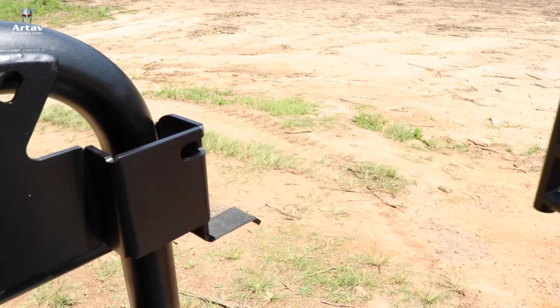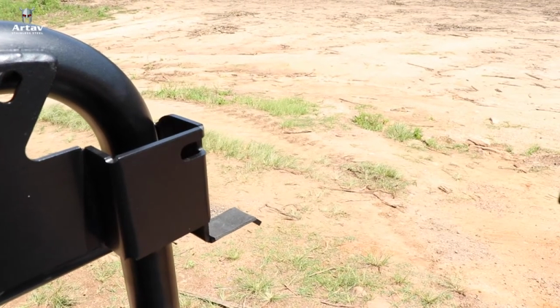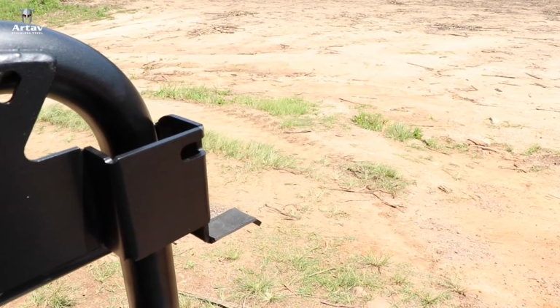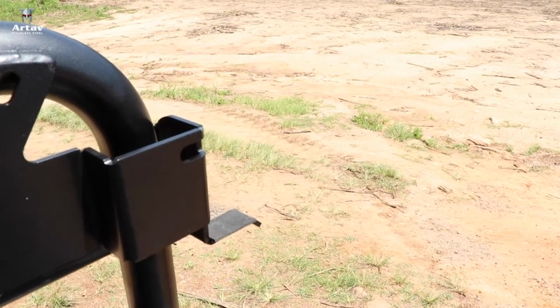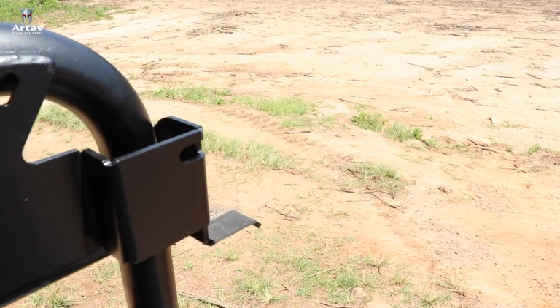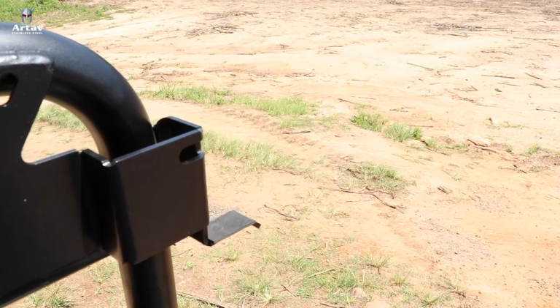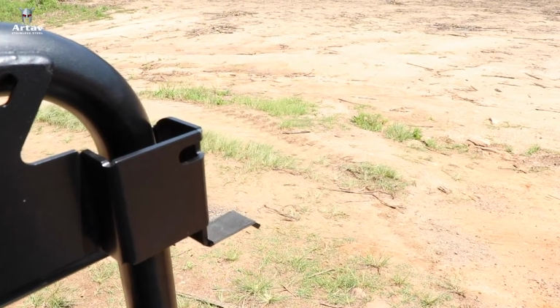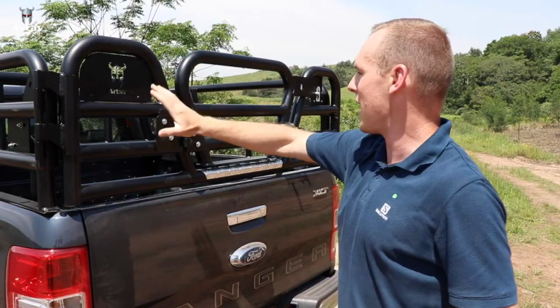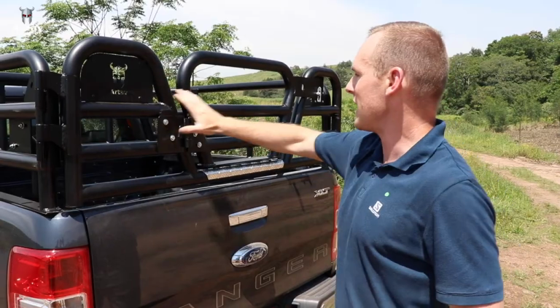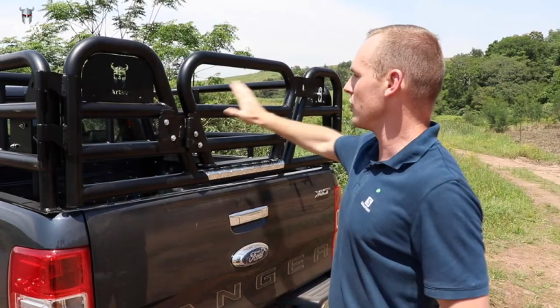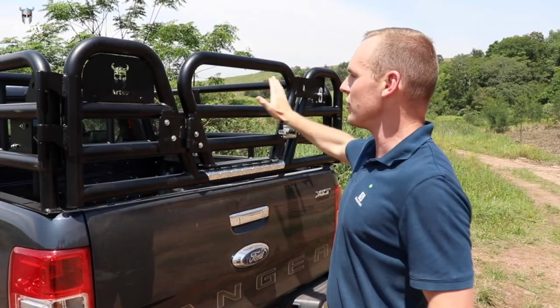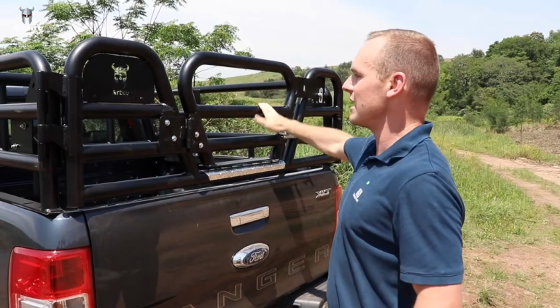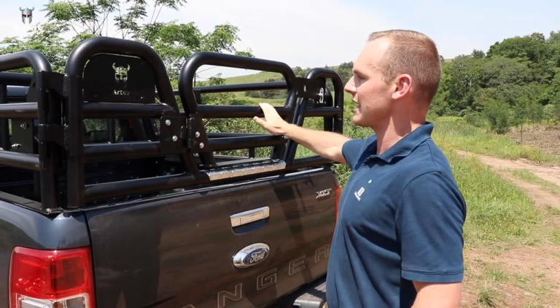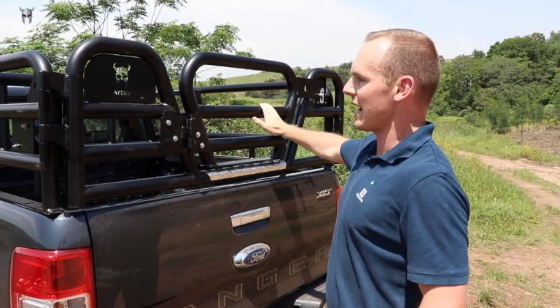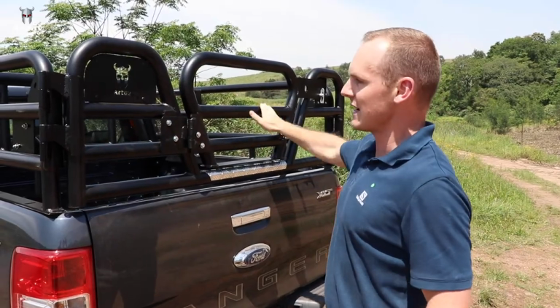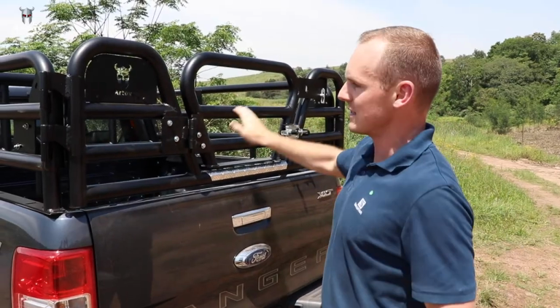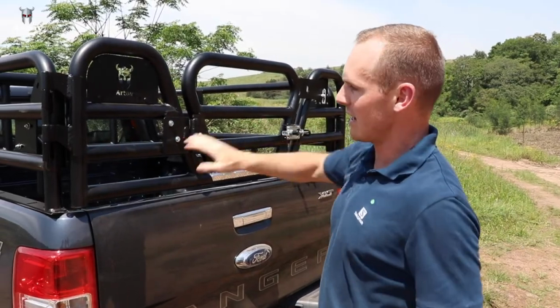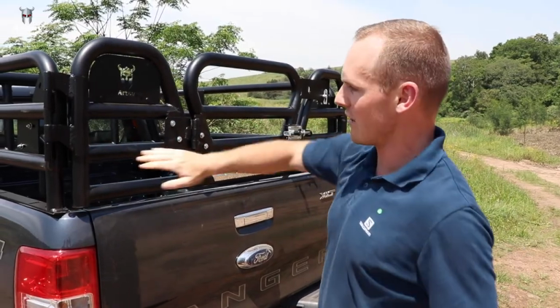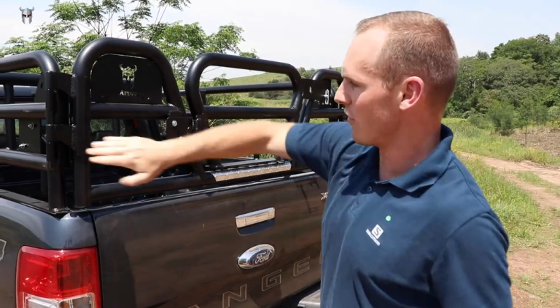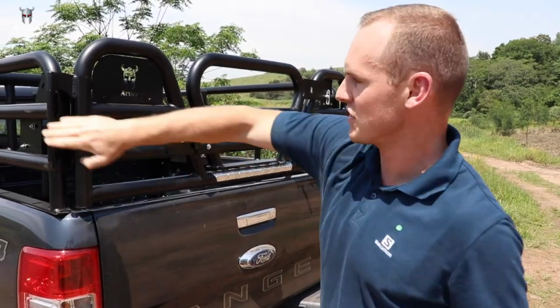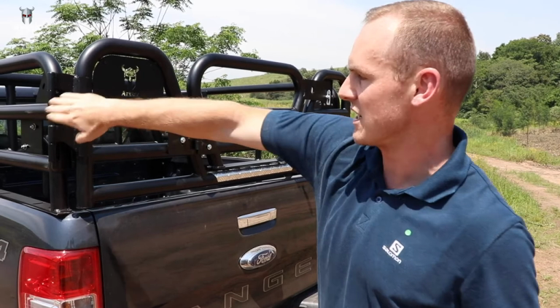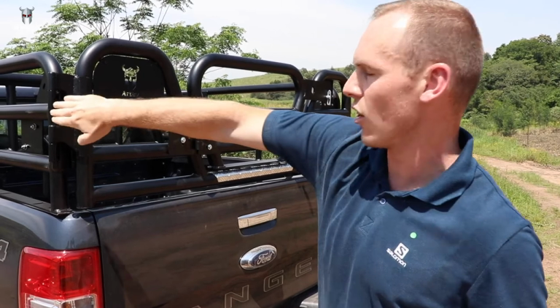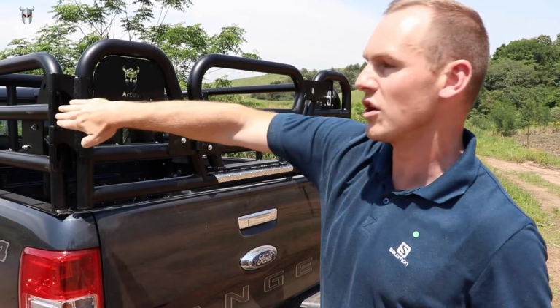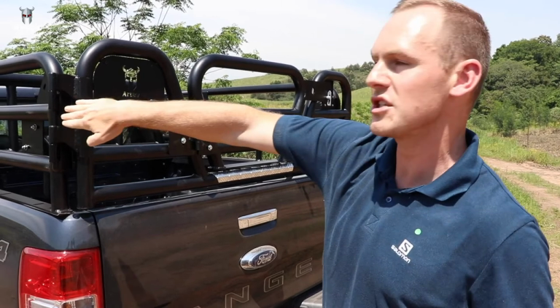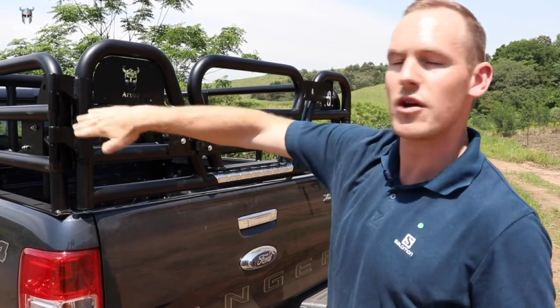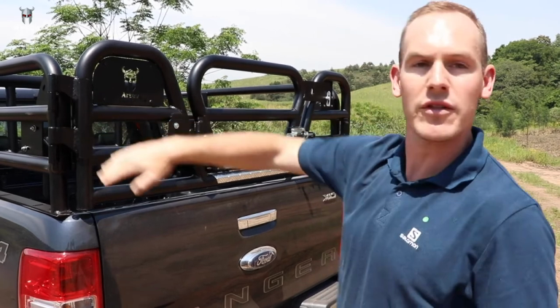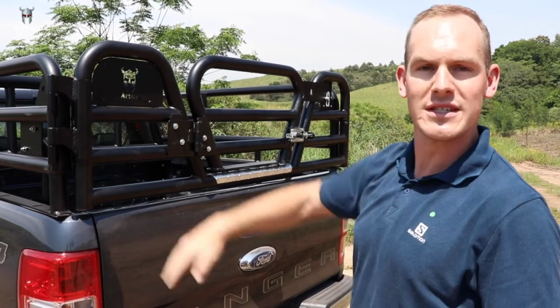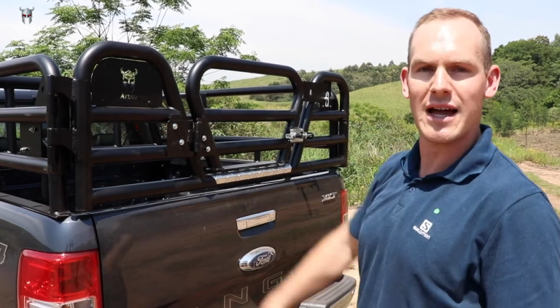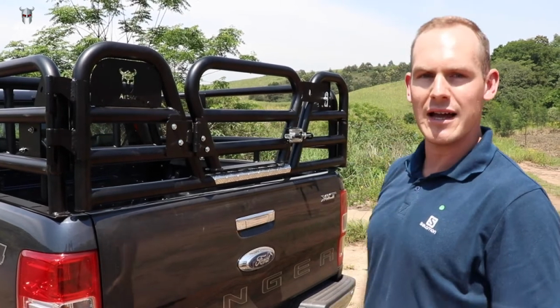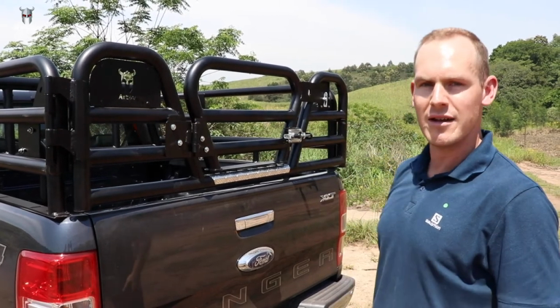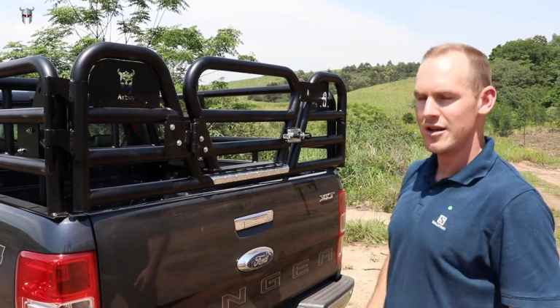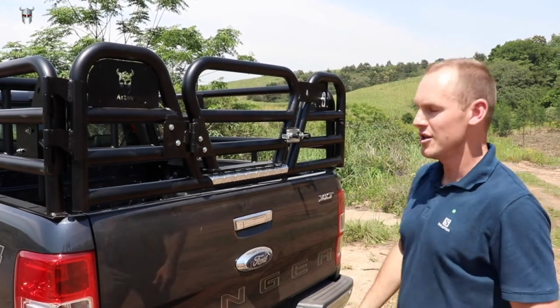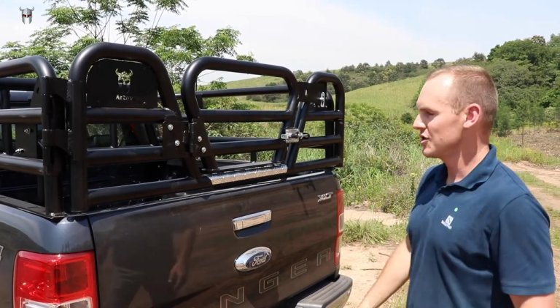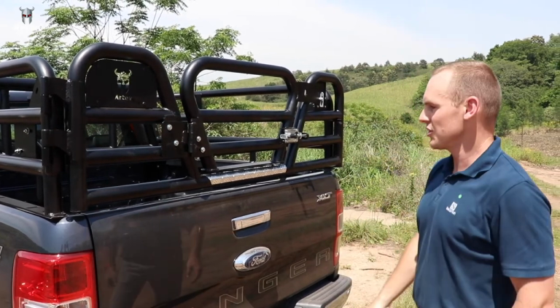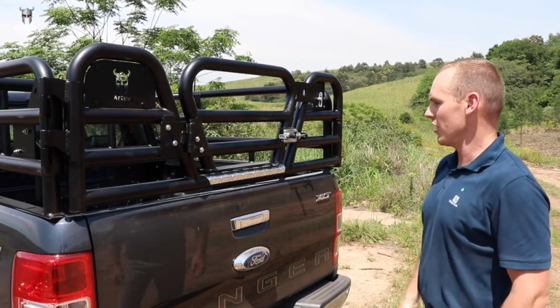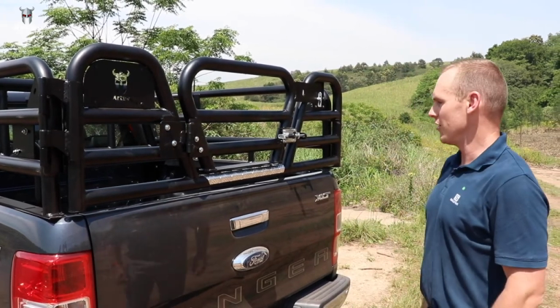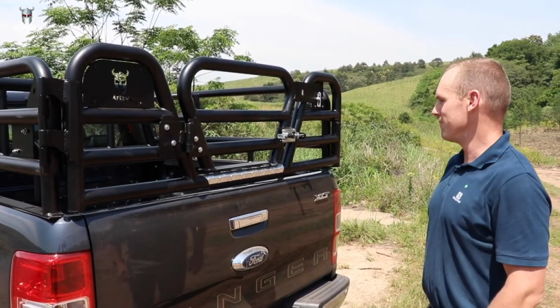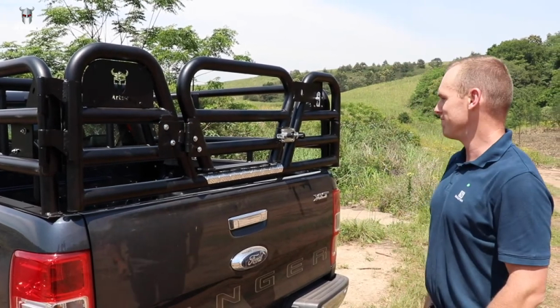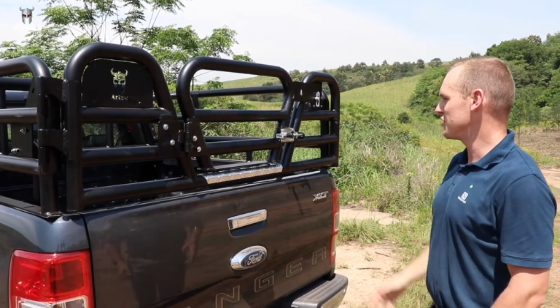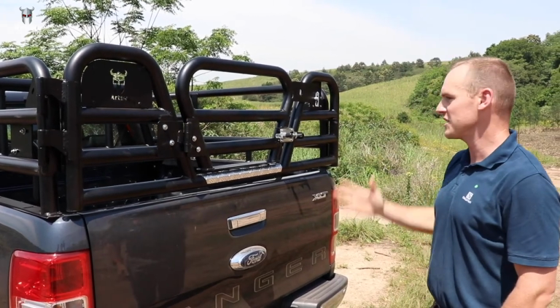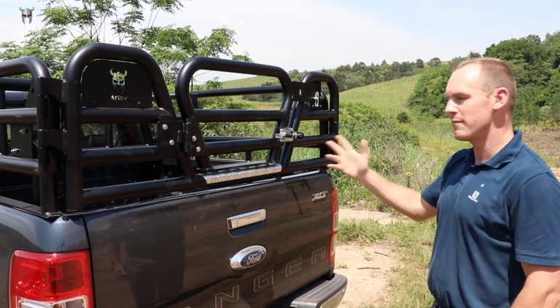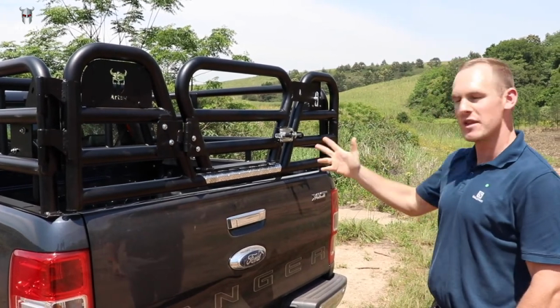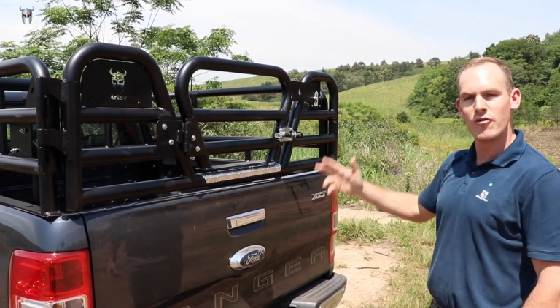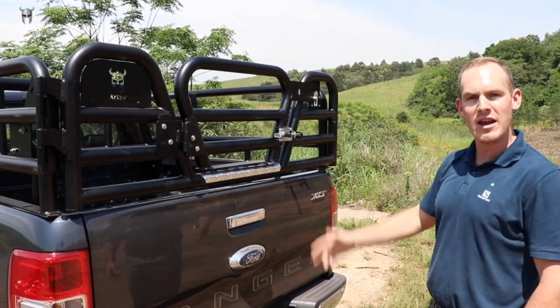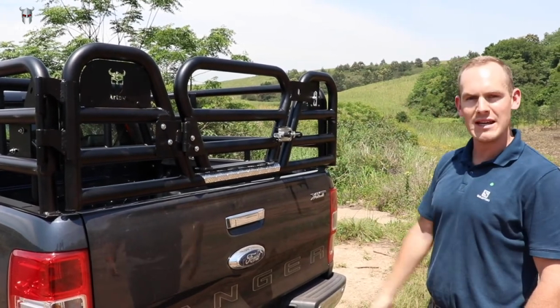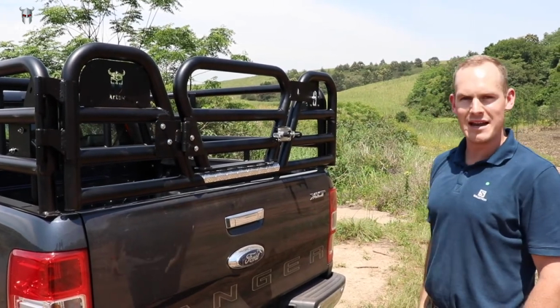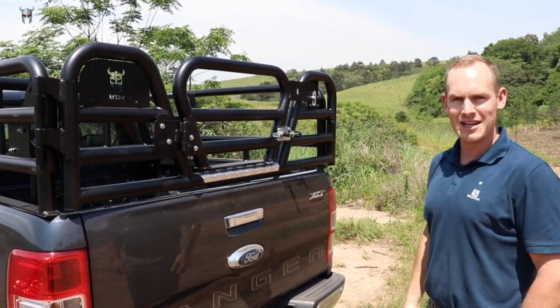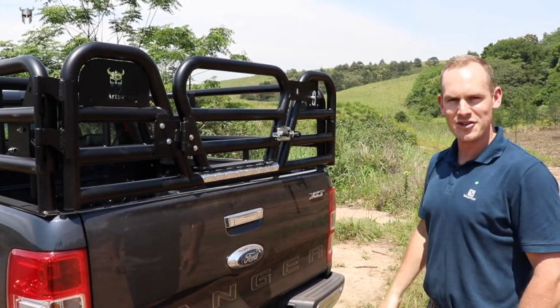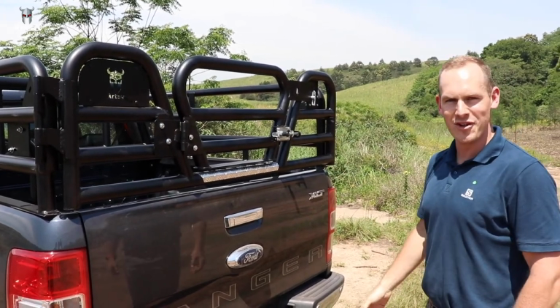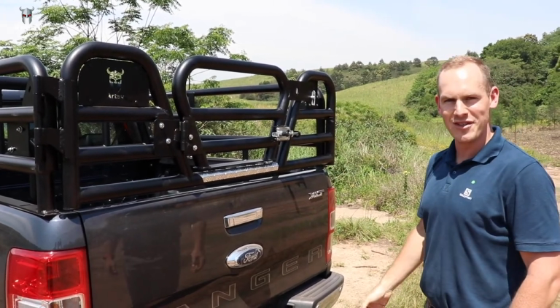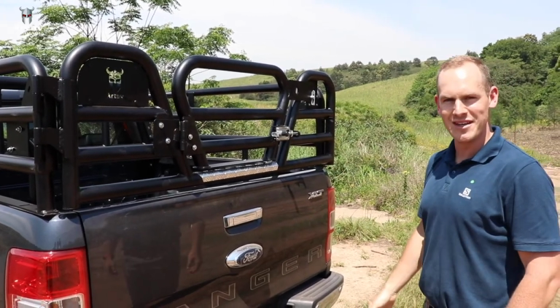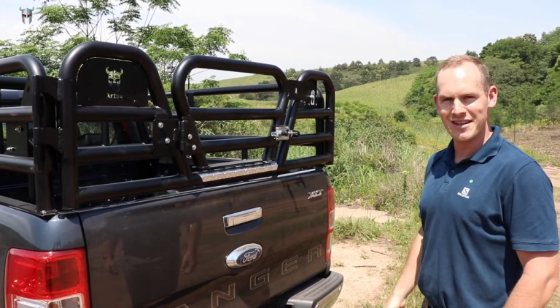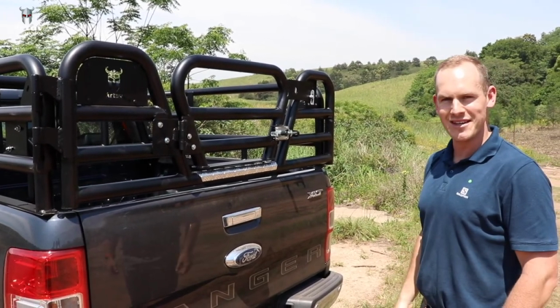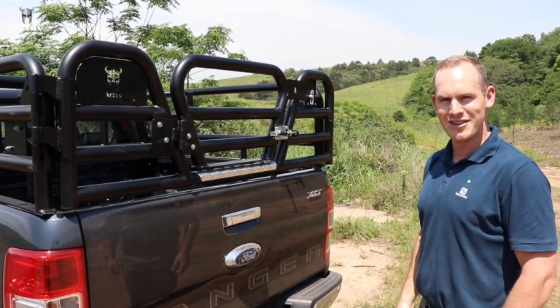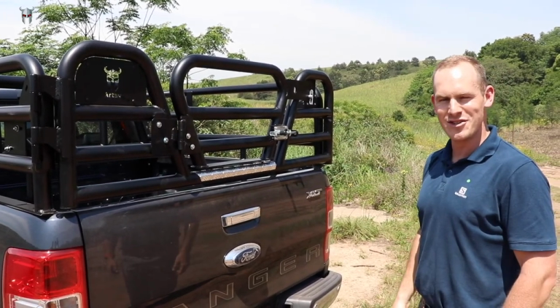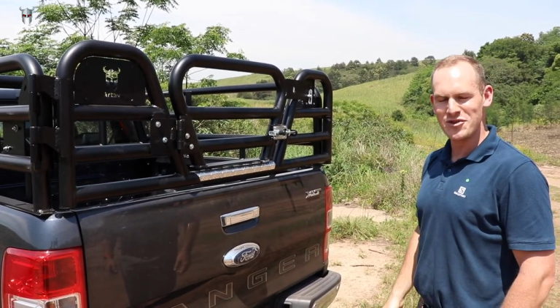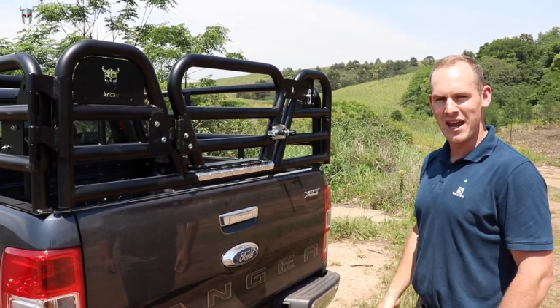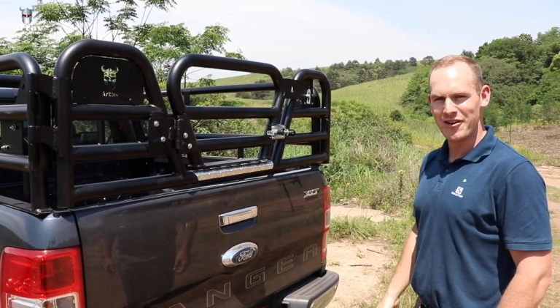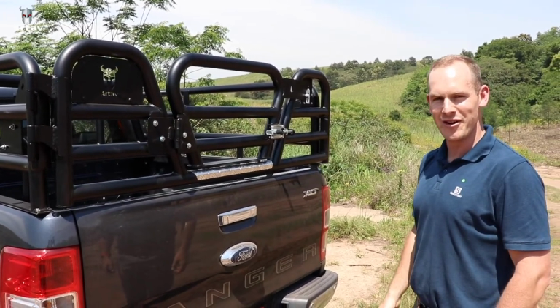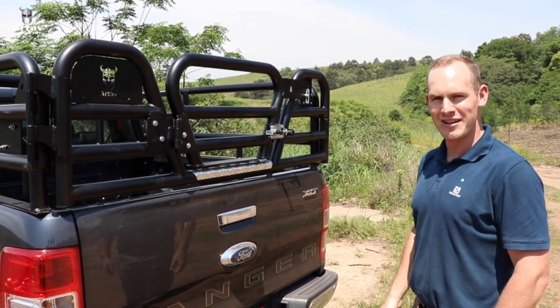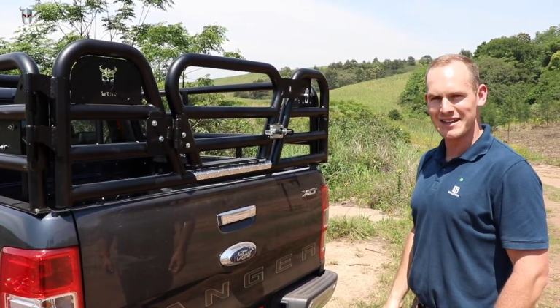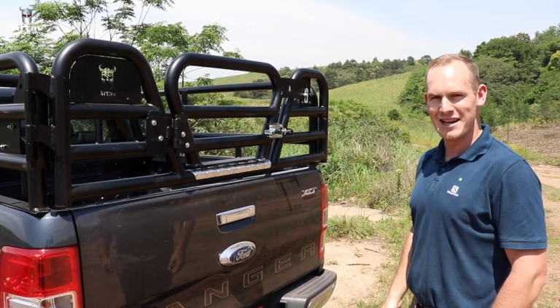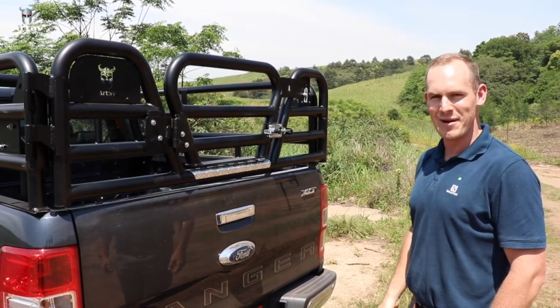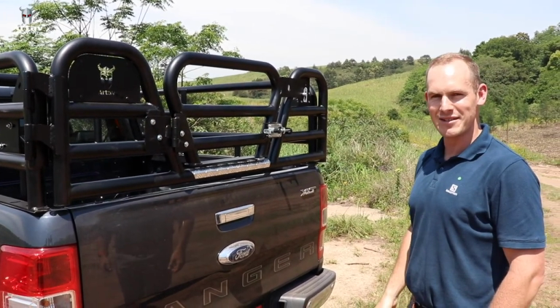You still have easy access over here to your main latch that opens the rear gate and locks it on the side. Just something really nice on the new cattle rail that's come out.